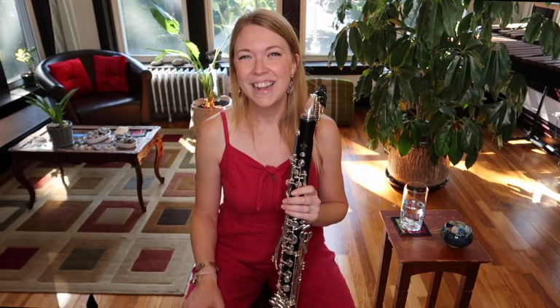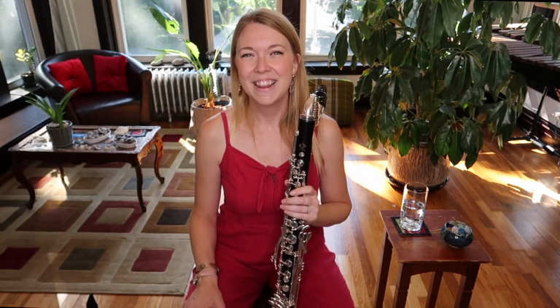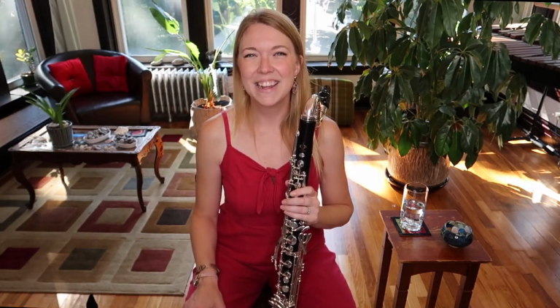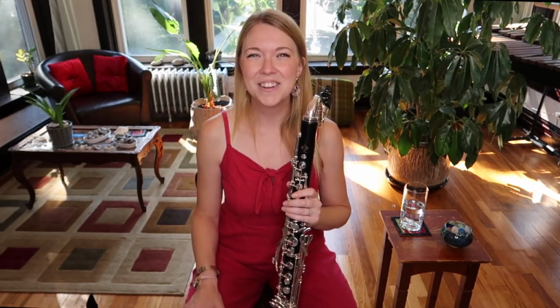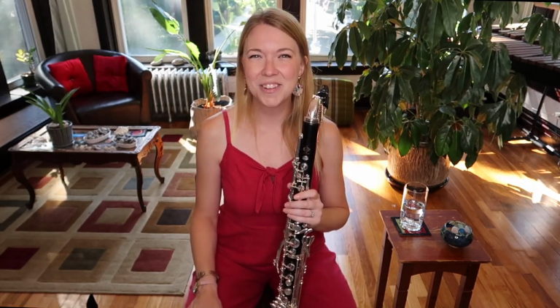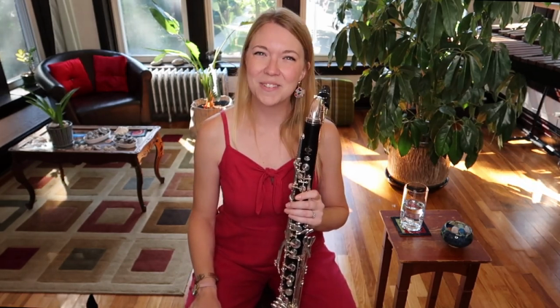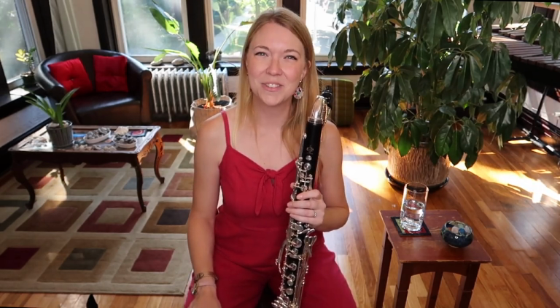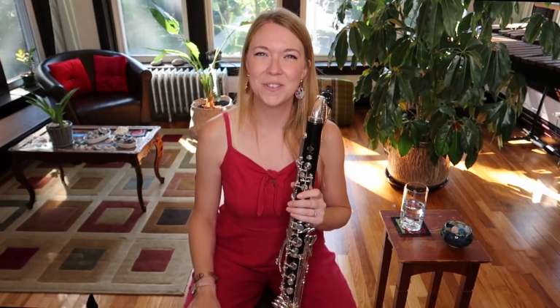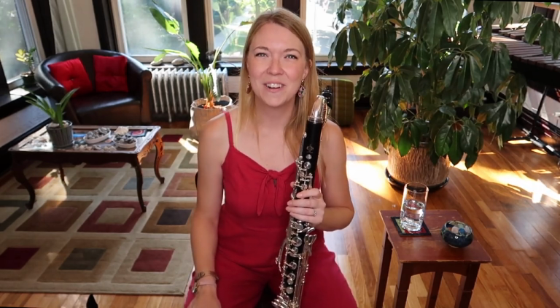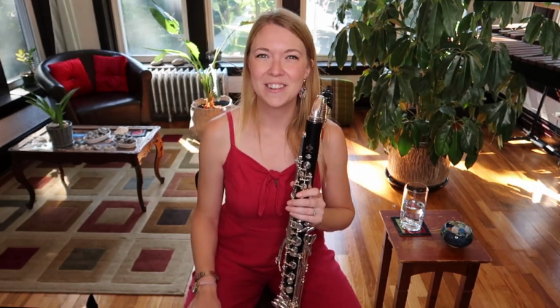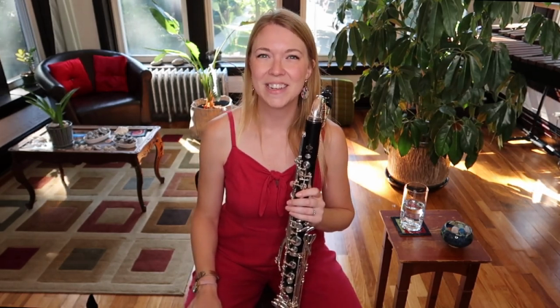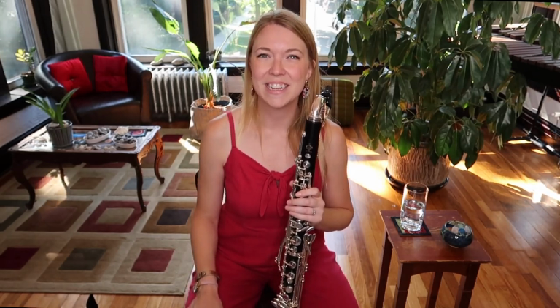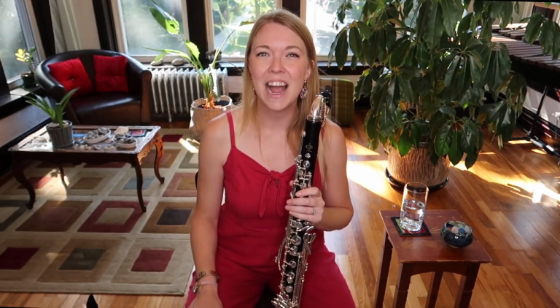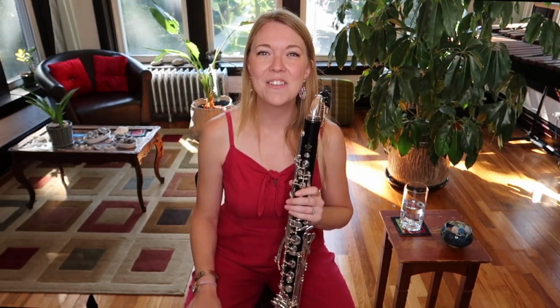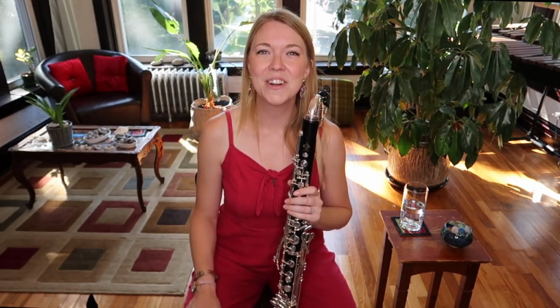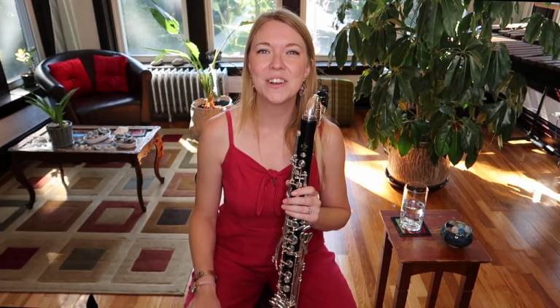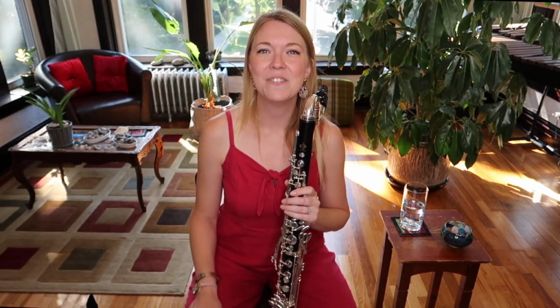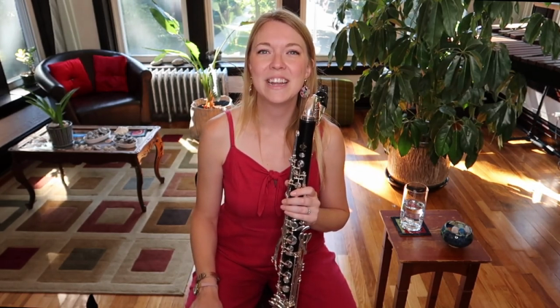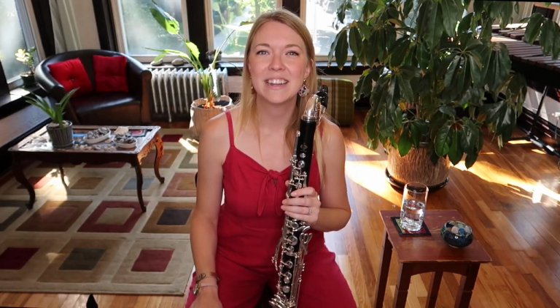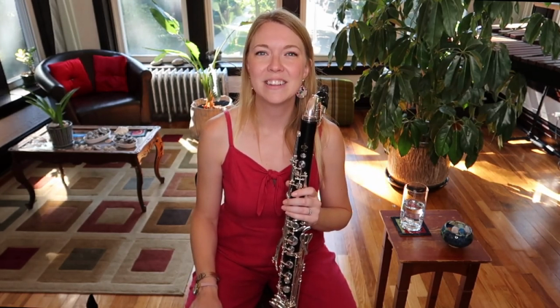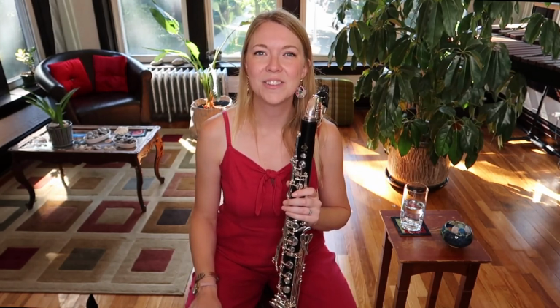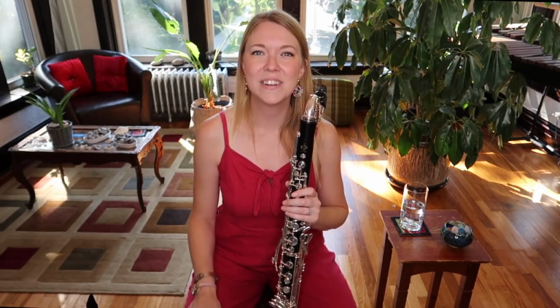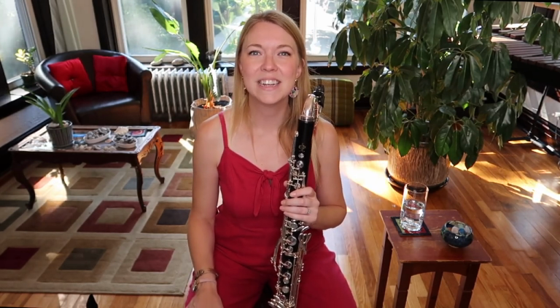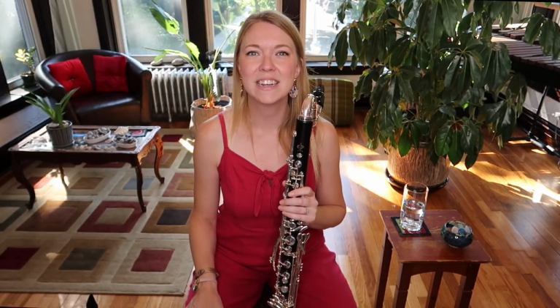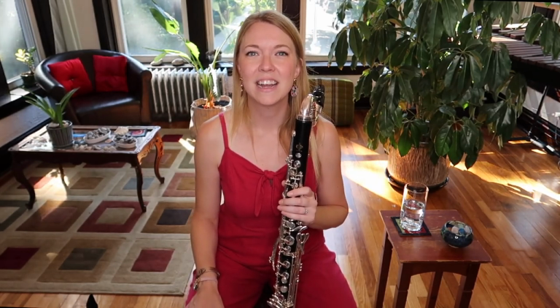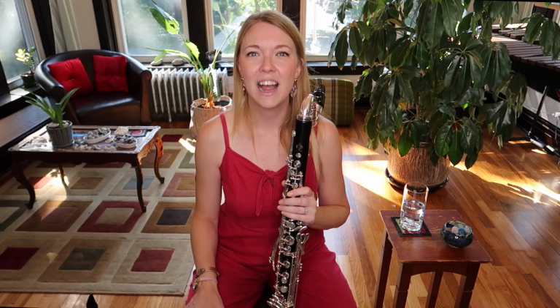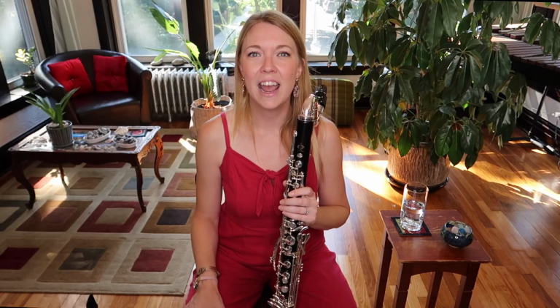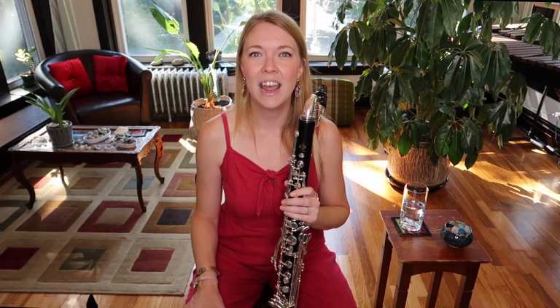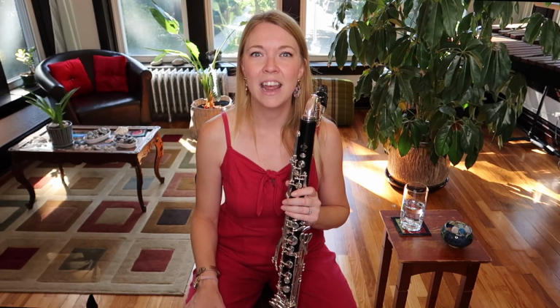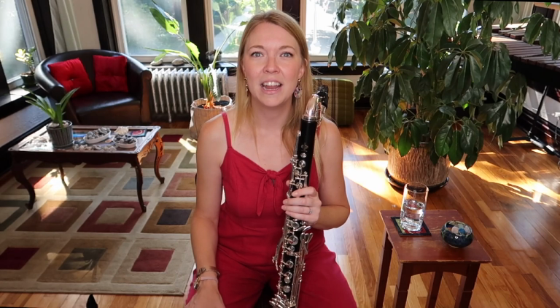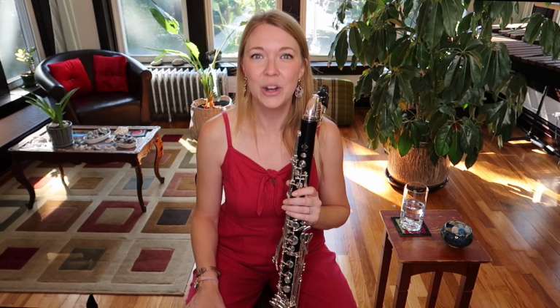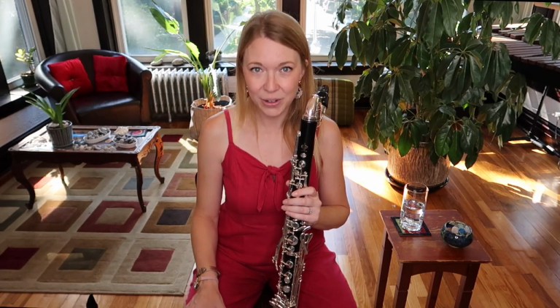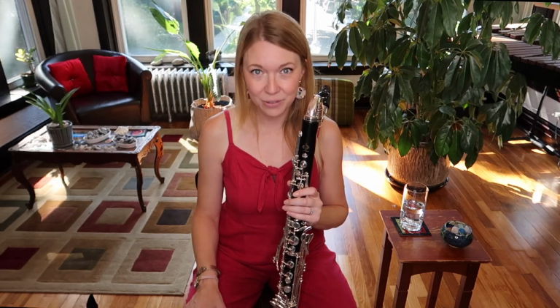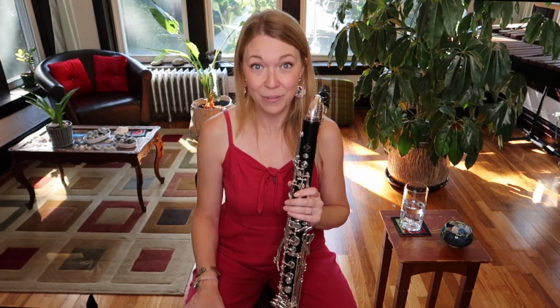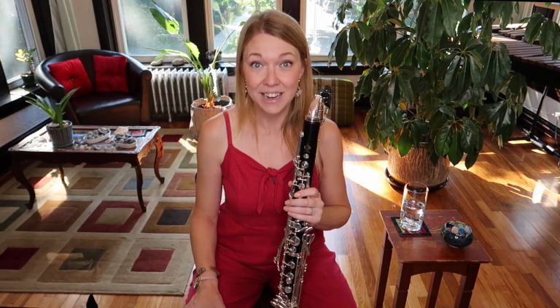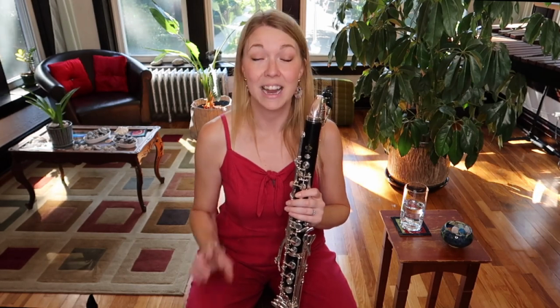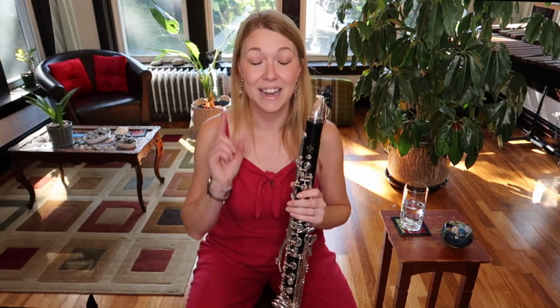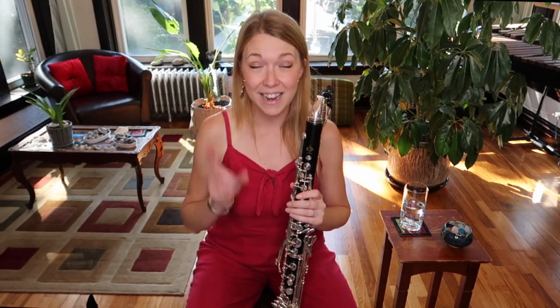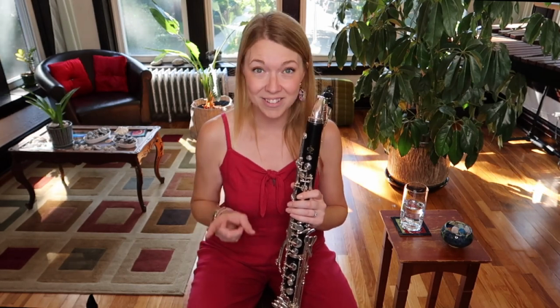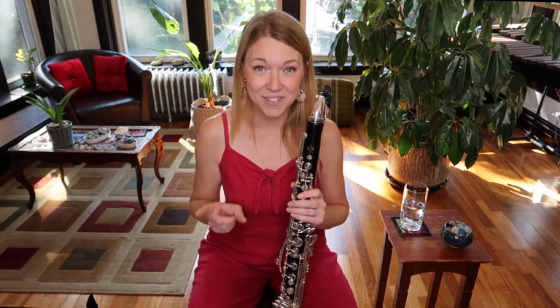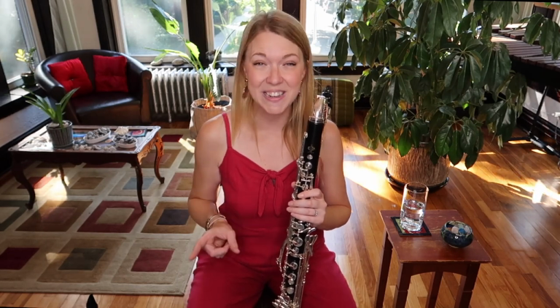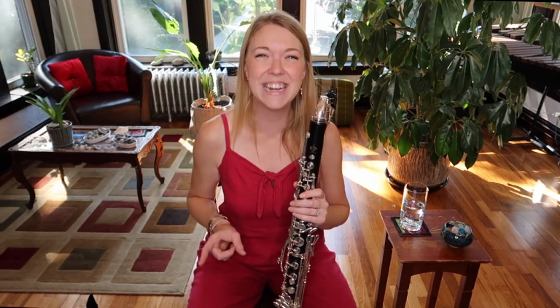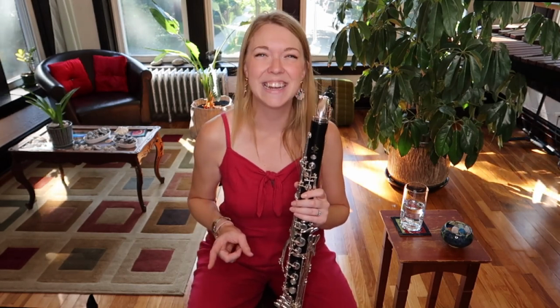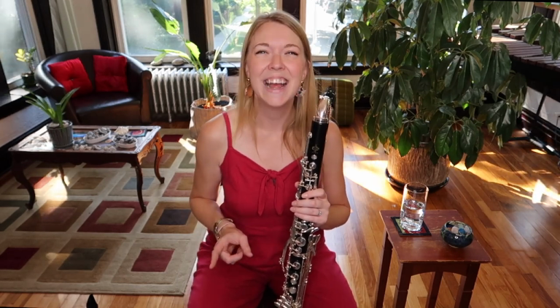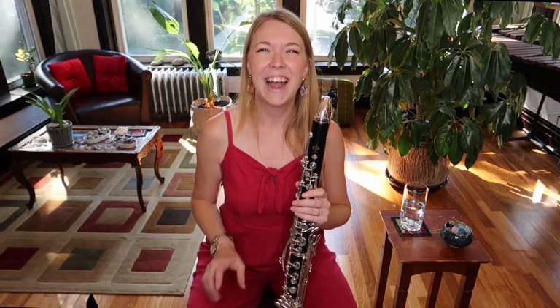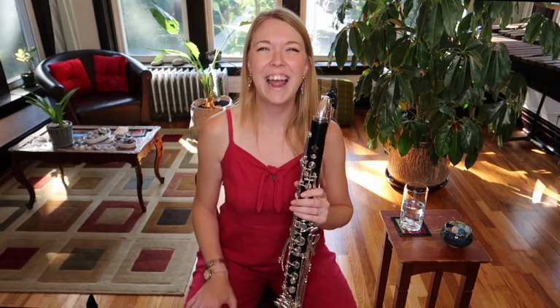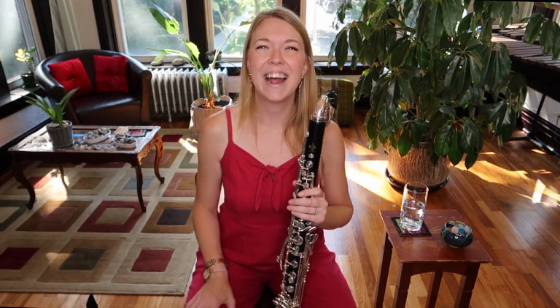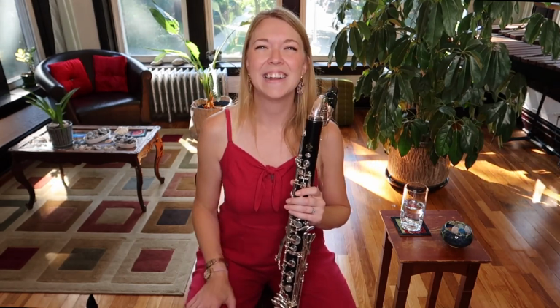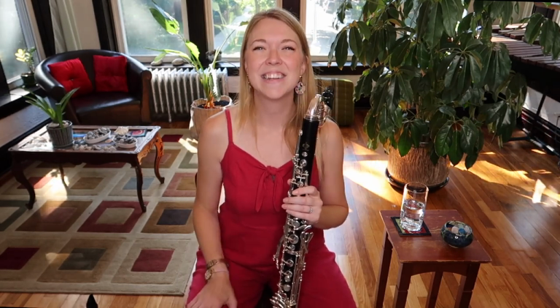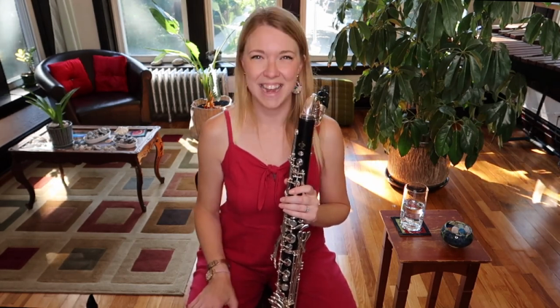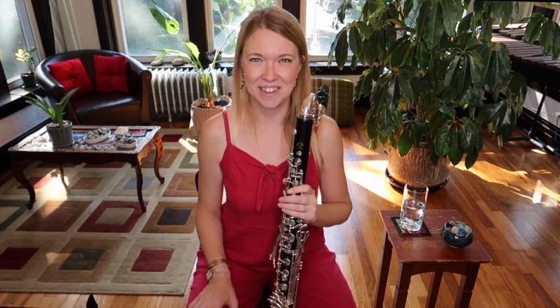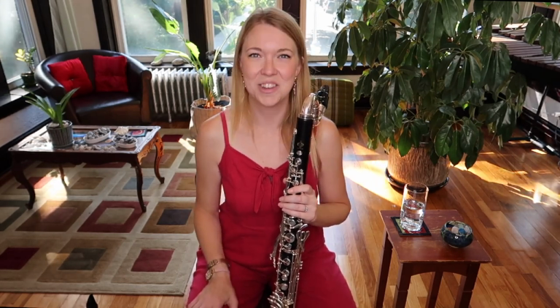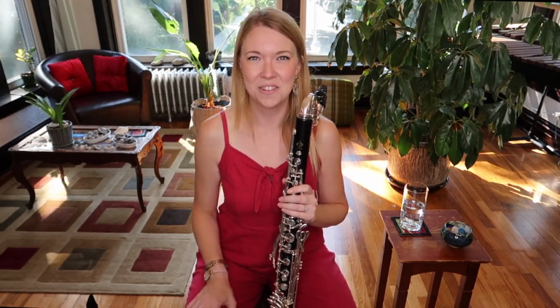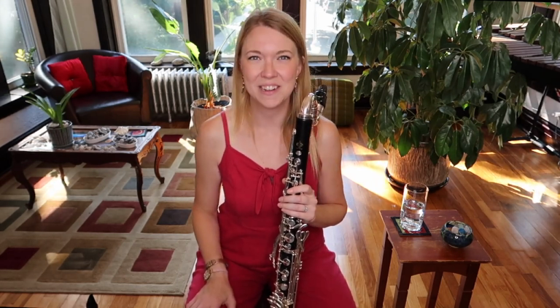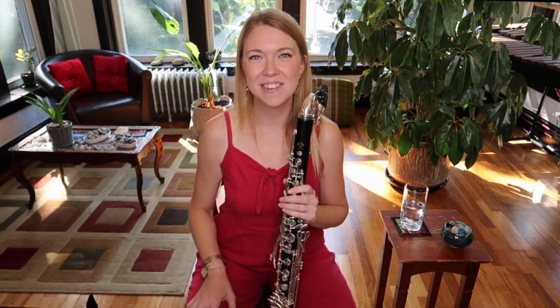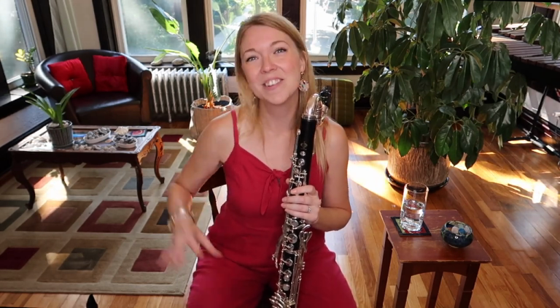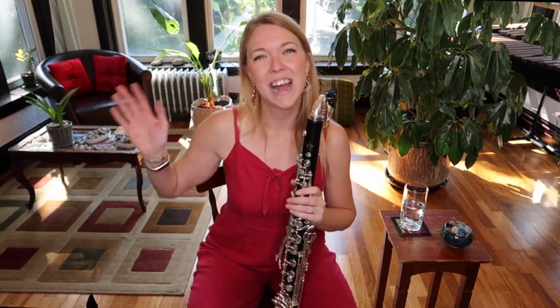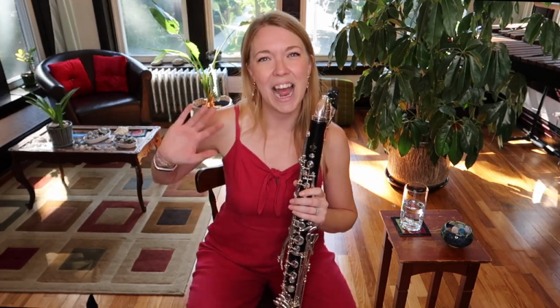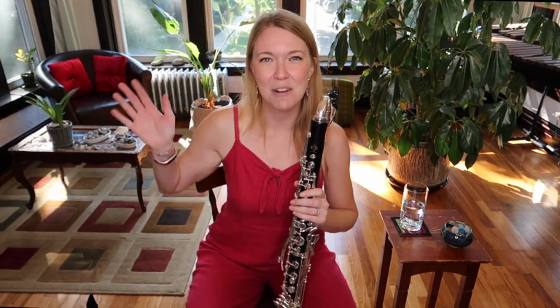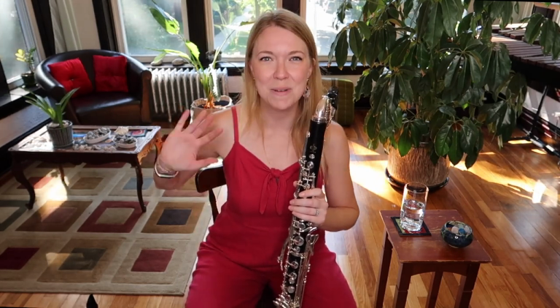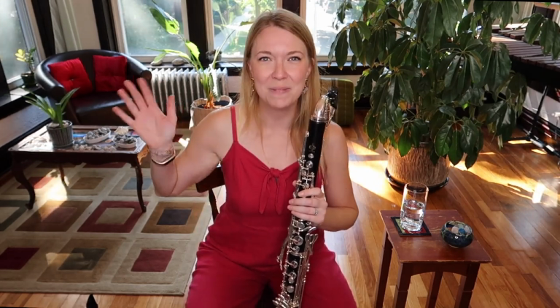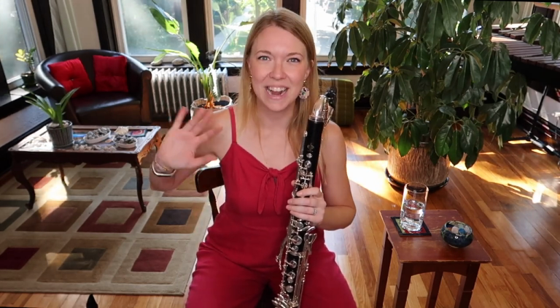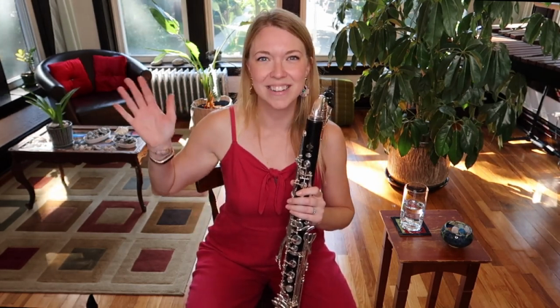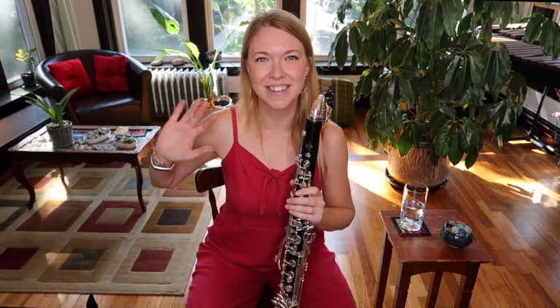Thank you so much for watching. Have a good weekend this week, a good week next week, and as always, happy practicing.